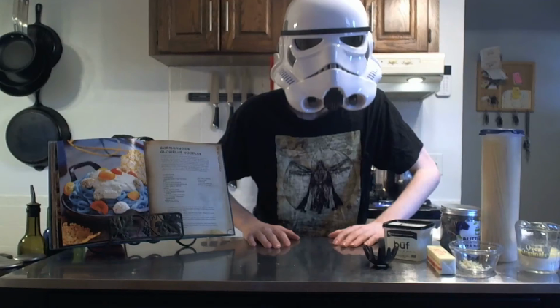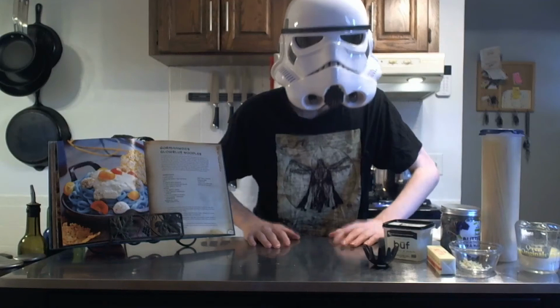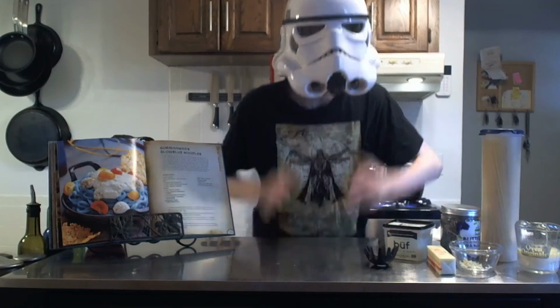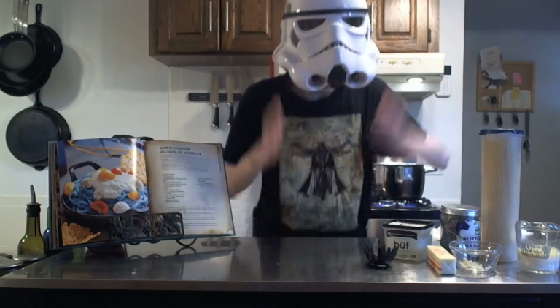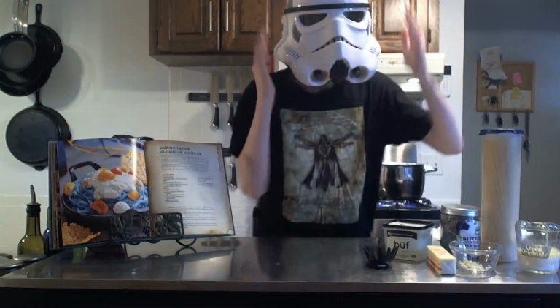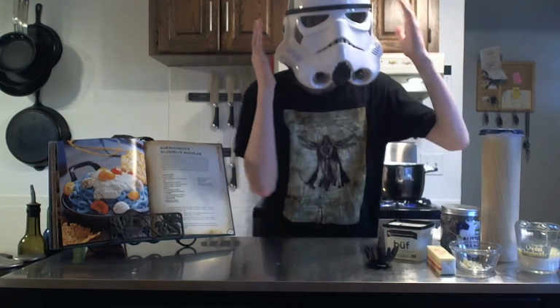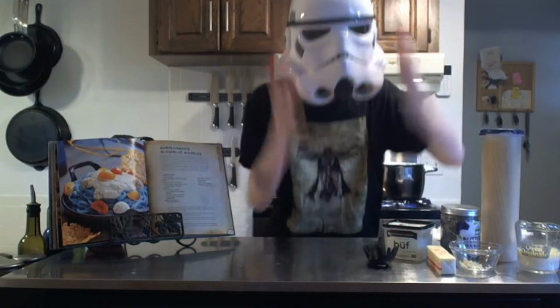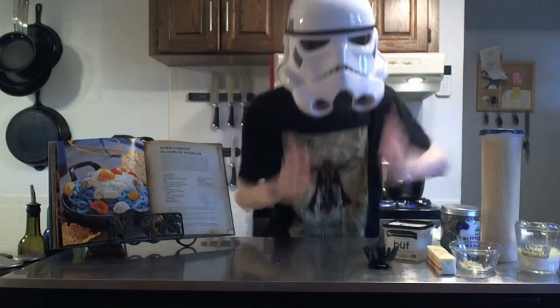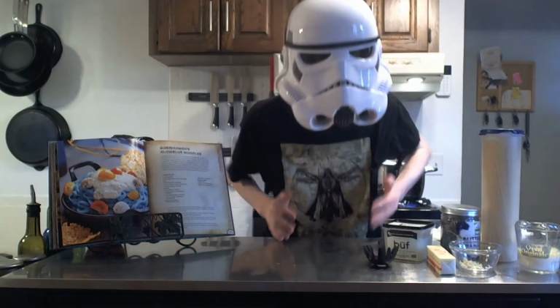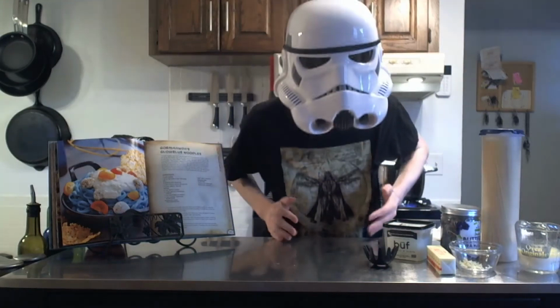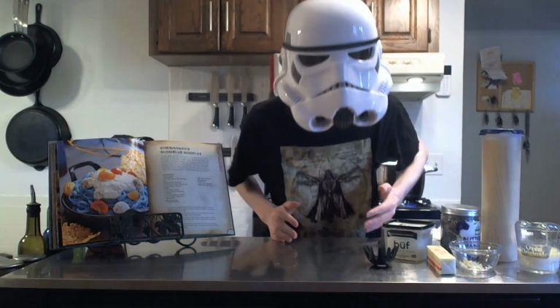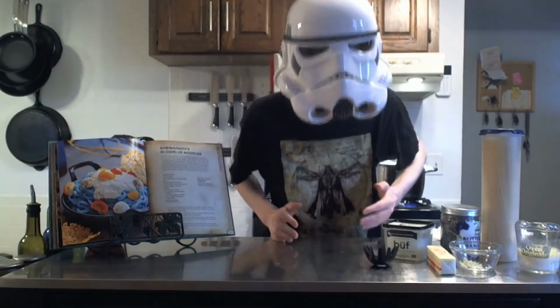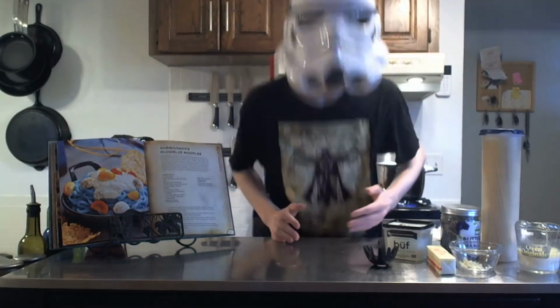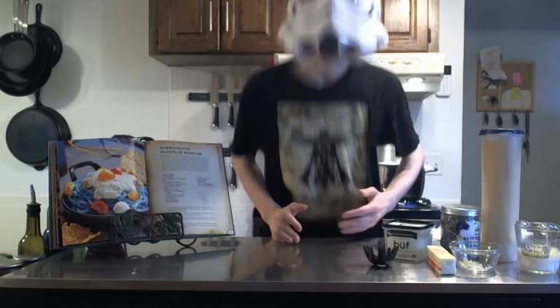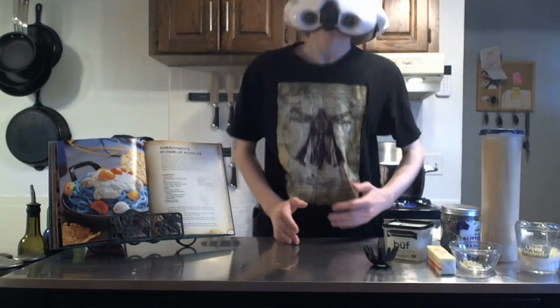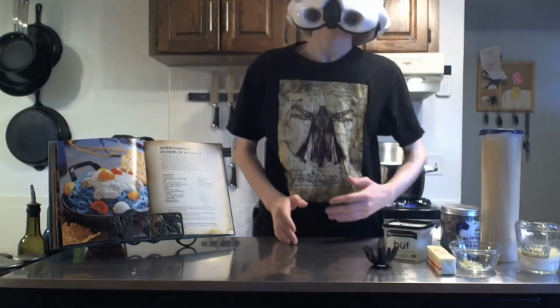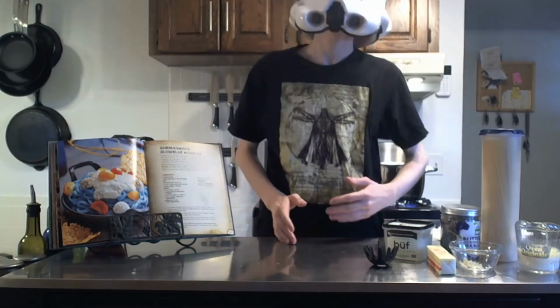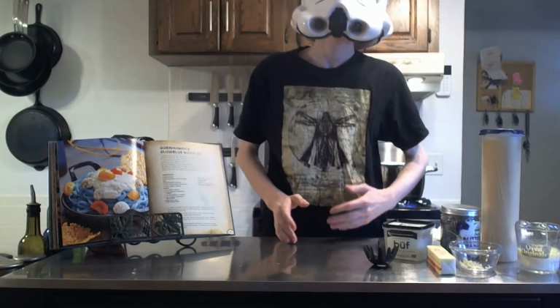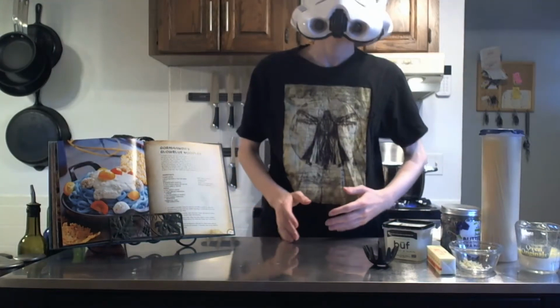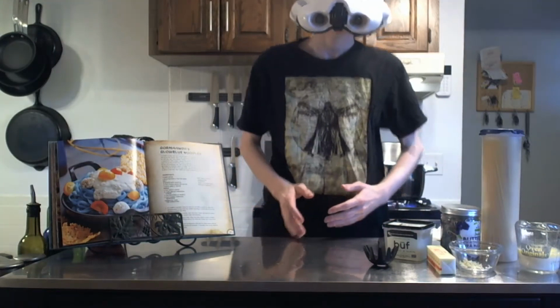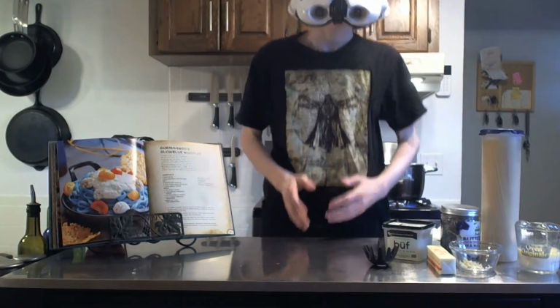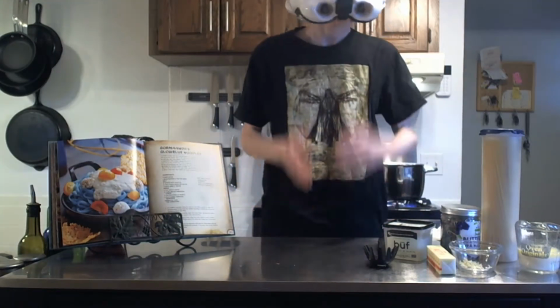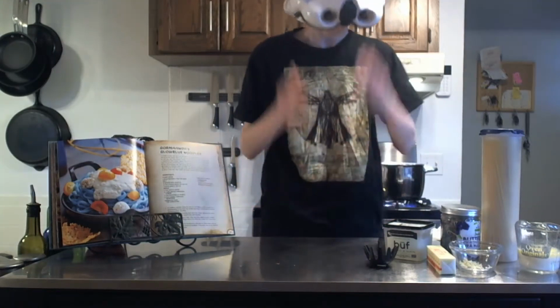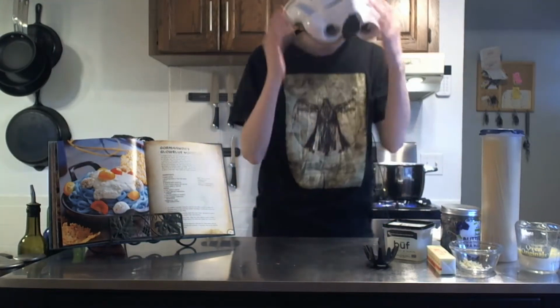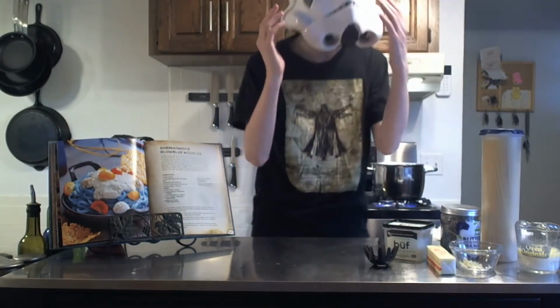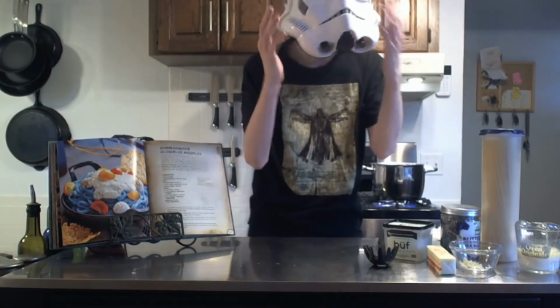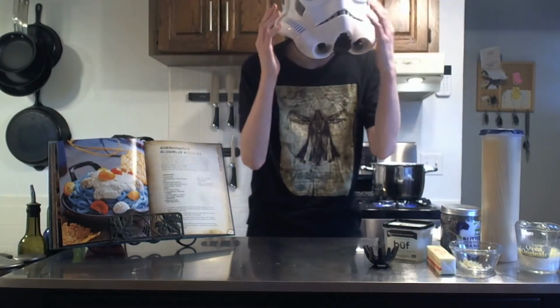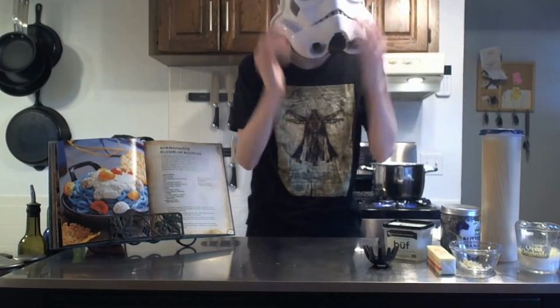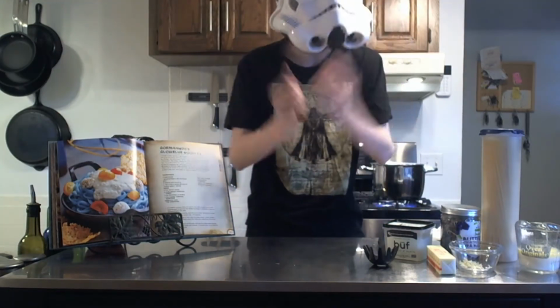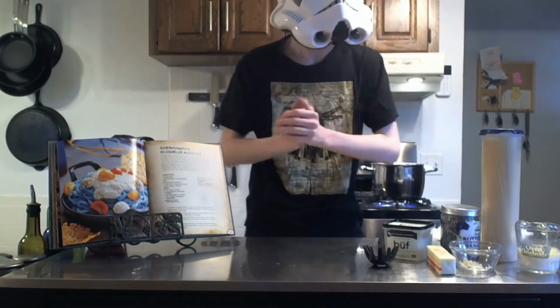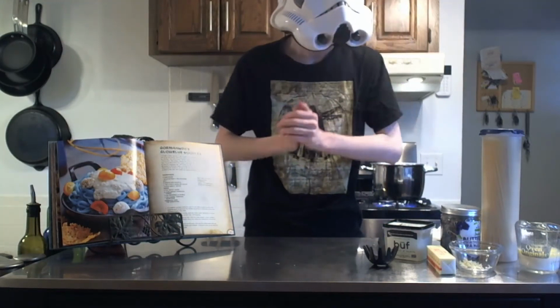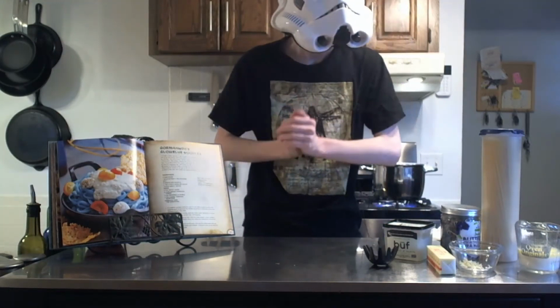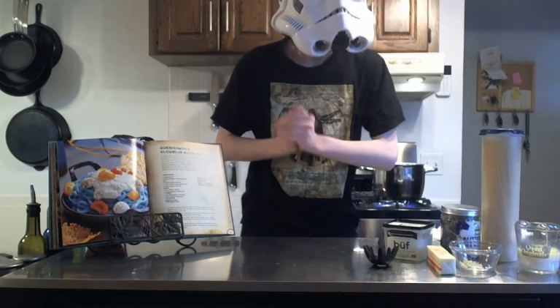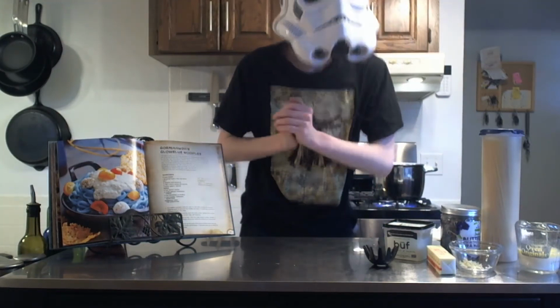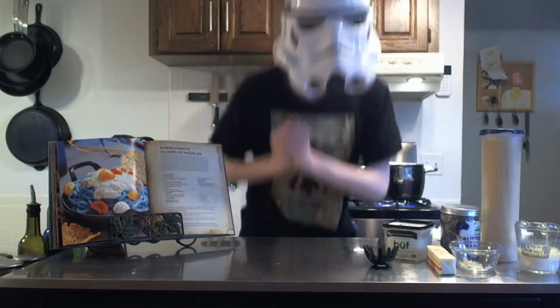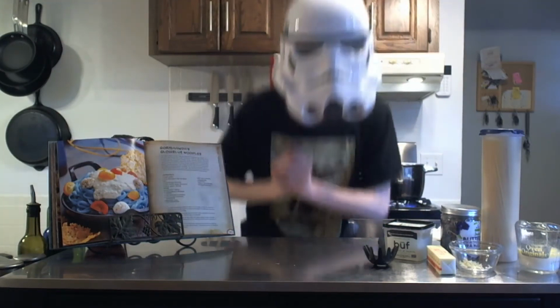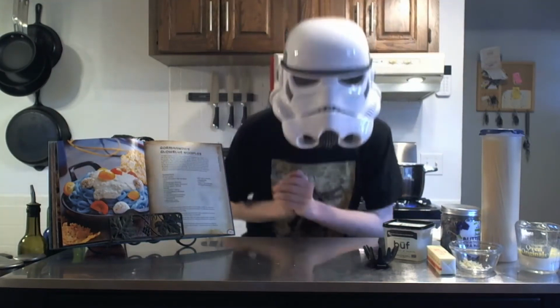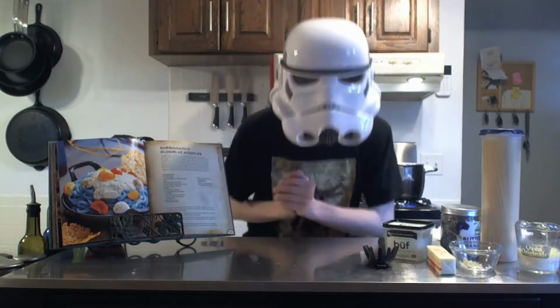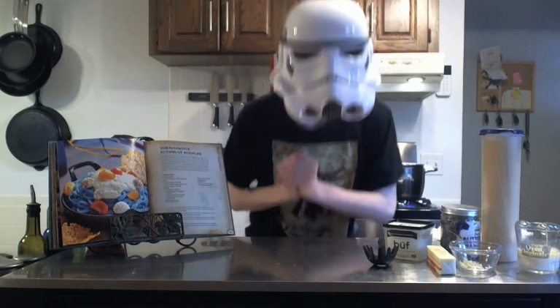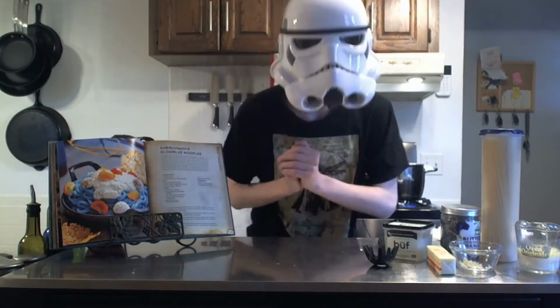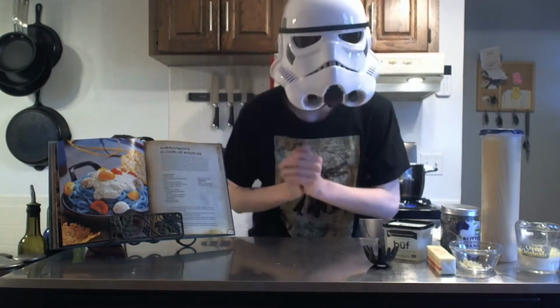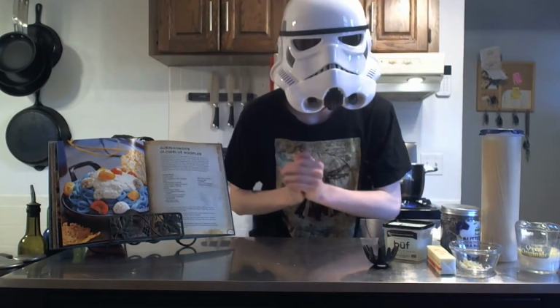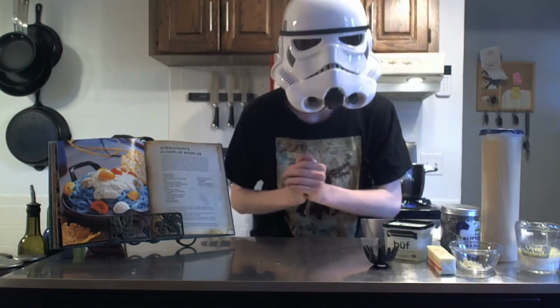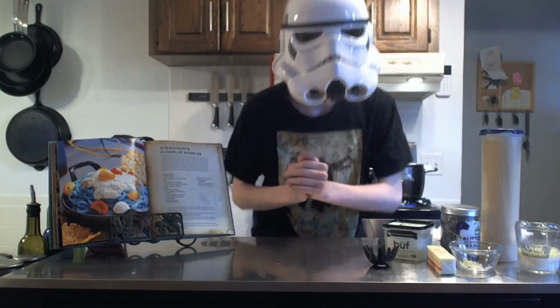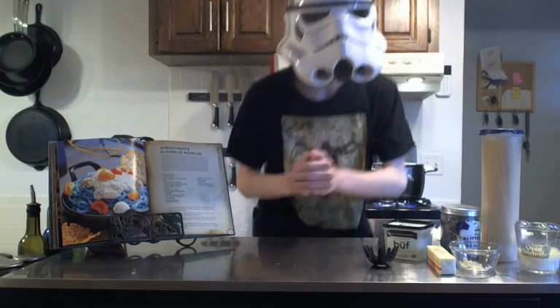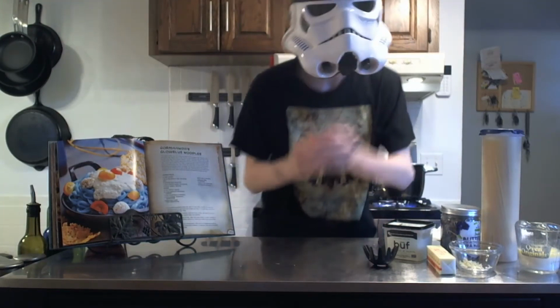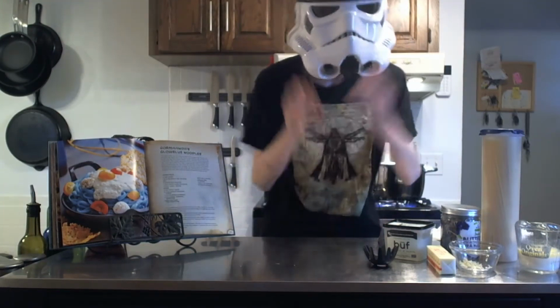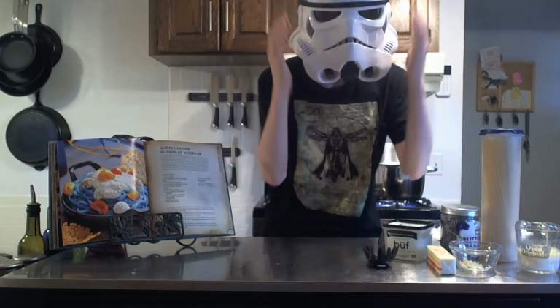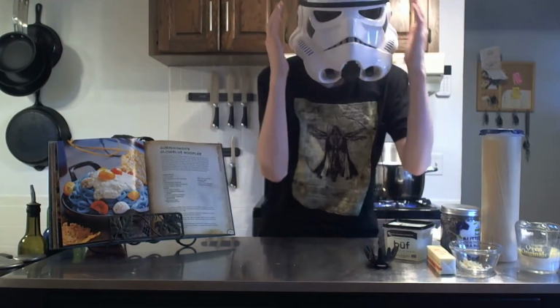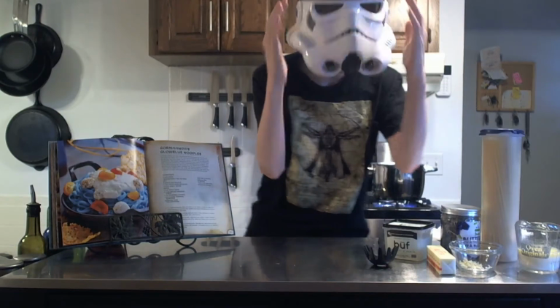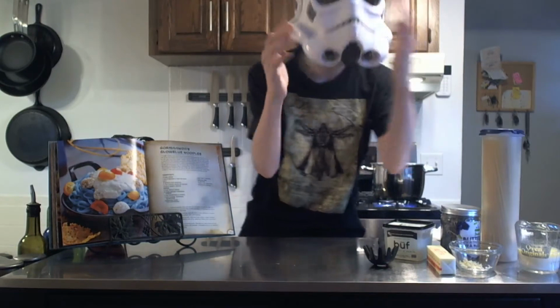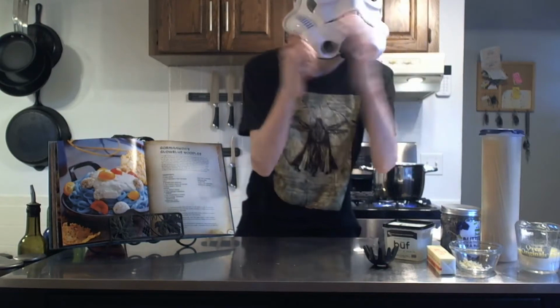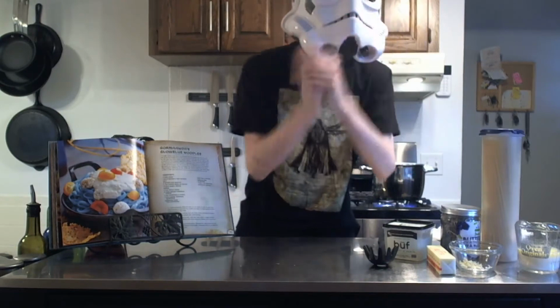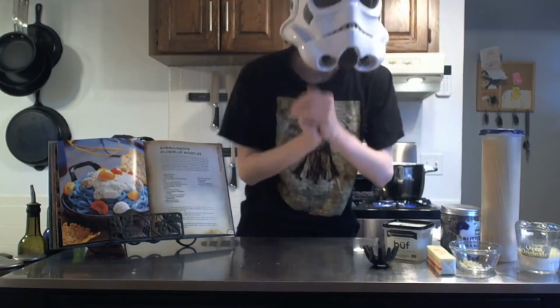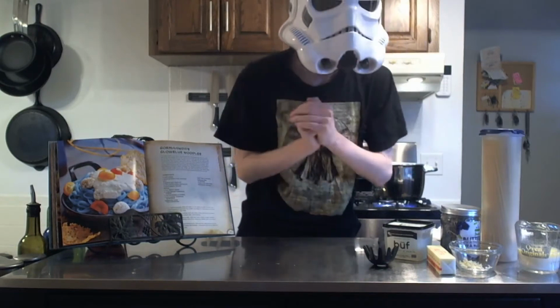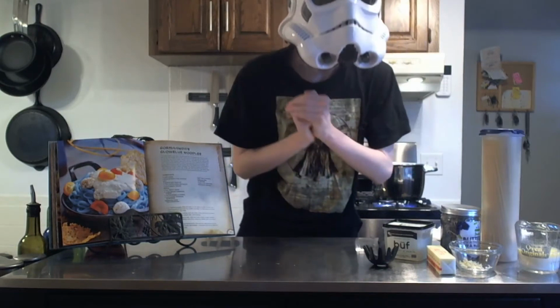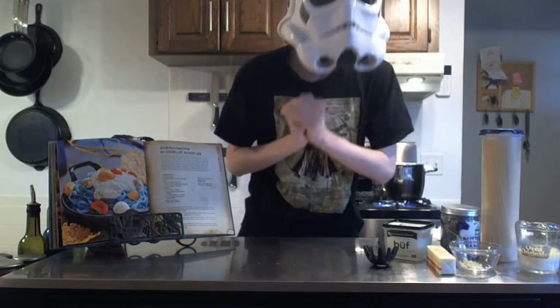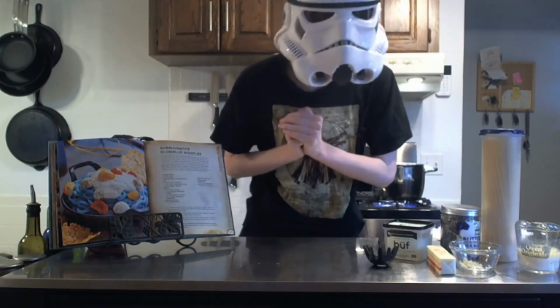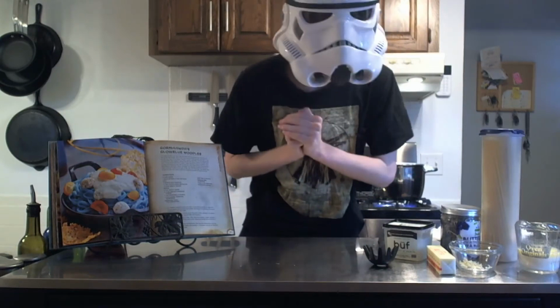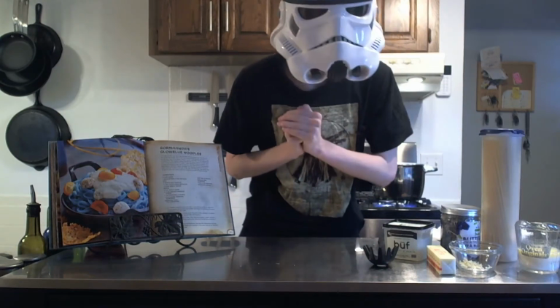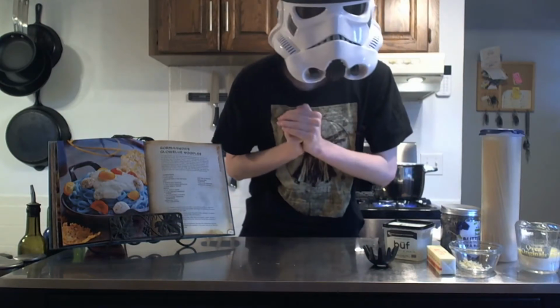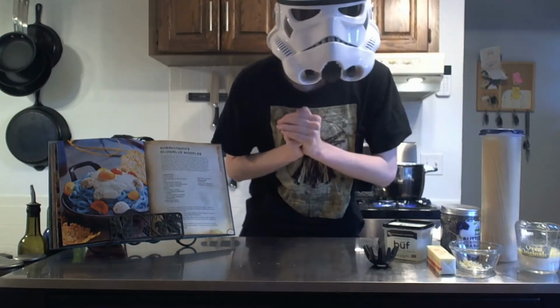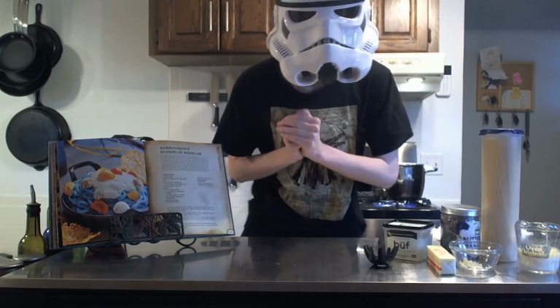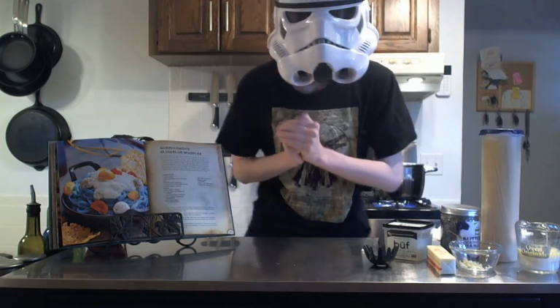Hello, it is I, IR Smart, and welcome back to the best cooking show ever, Cooking with IR Smart.